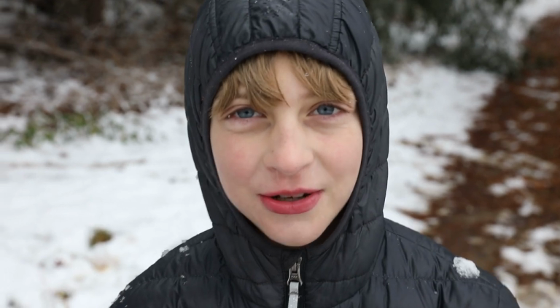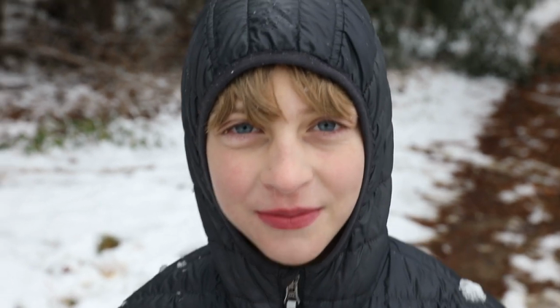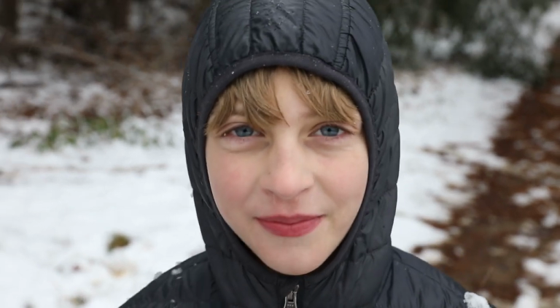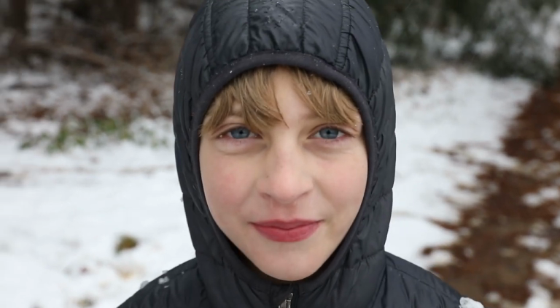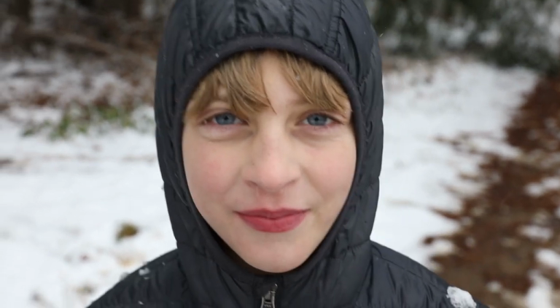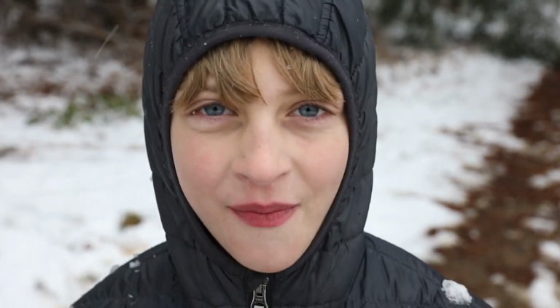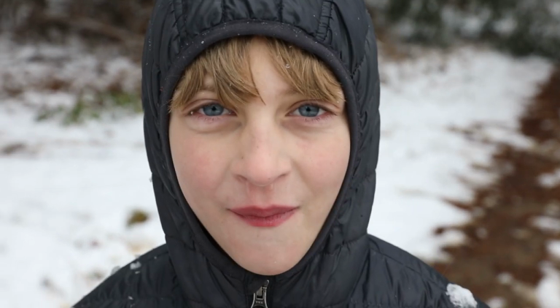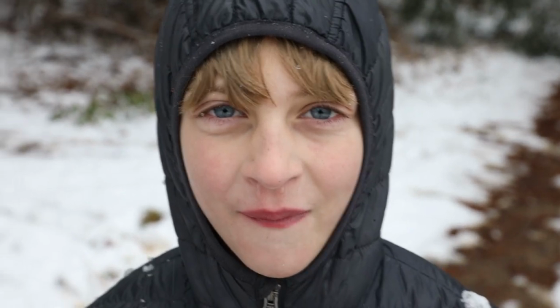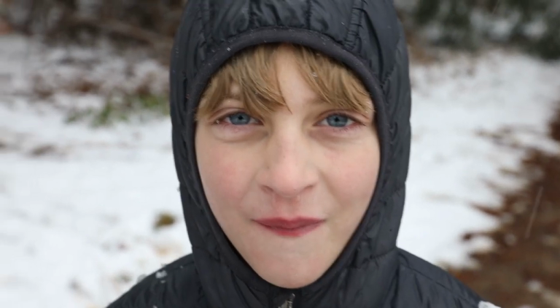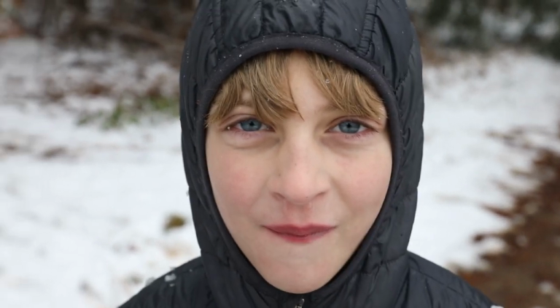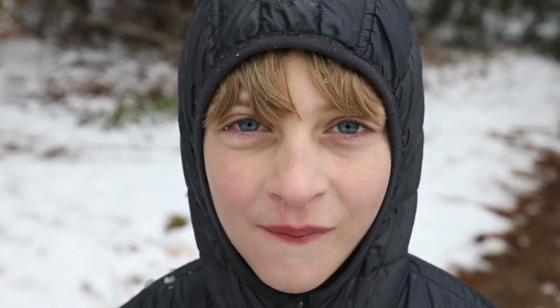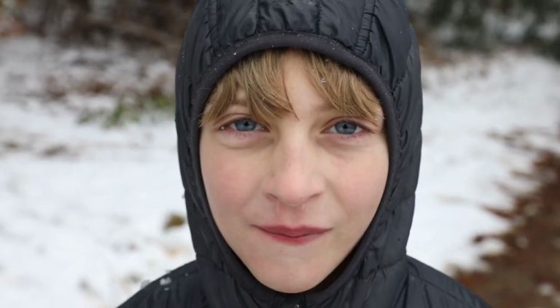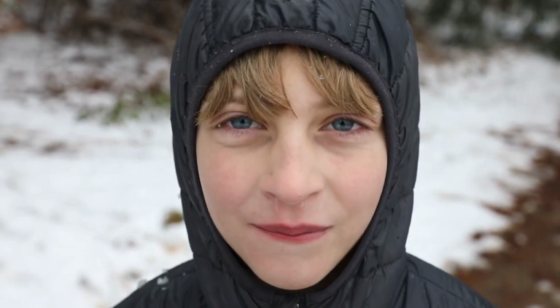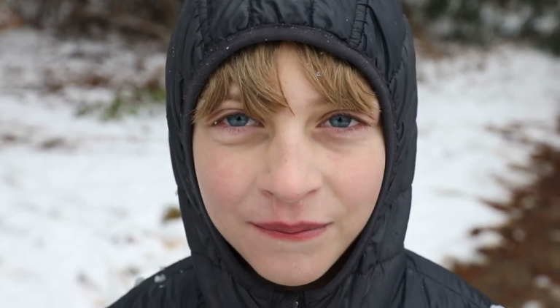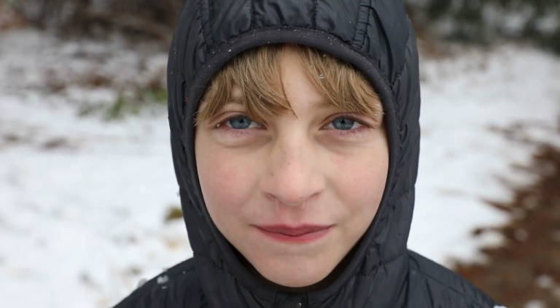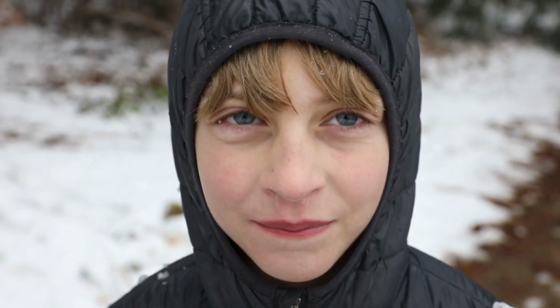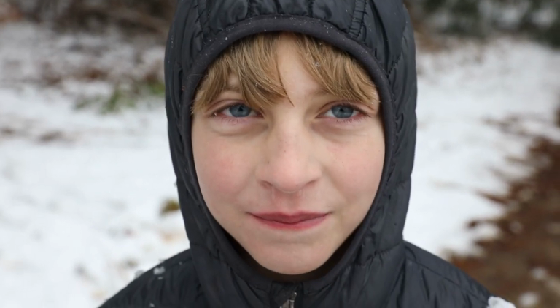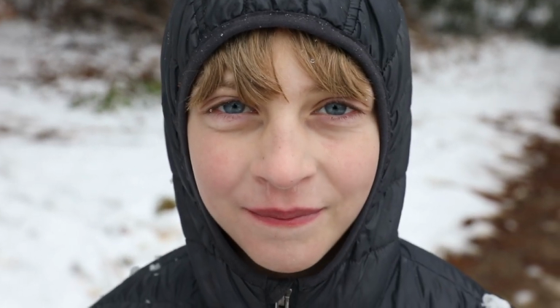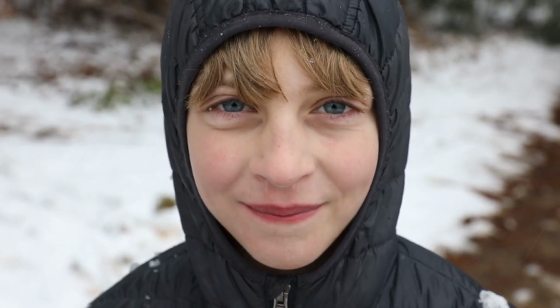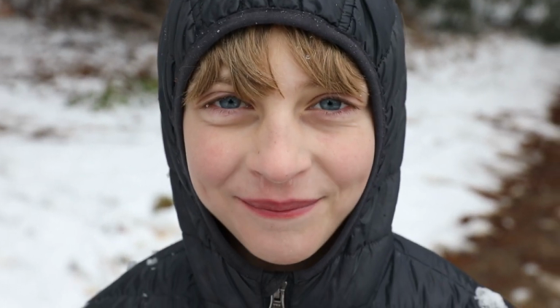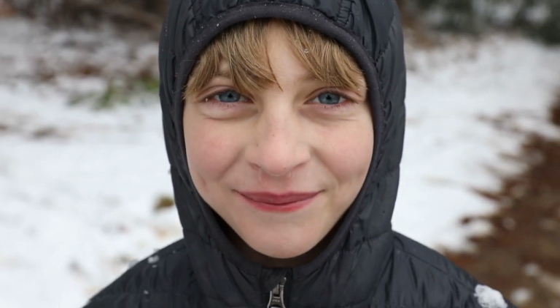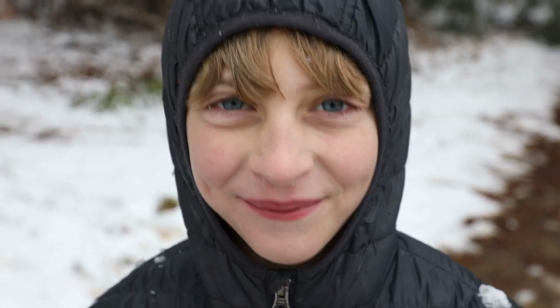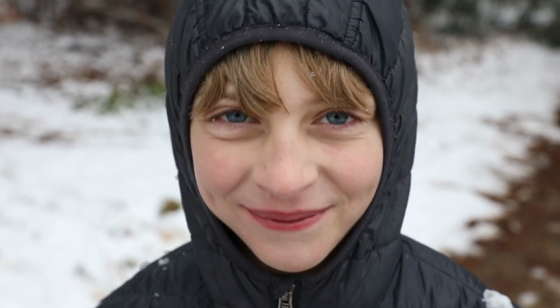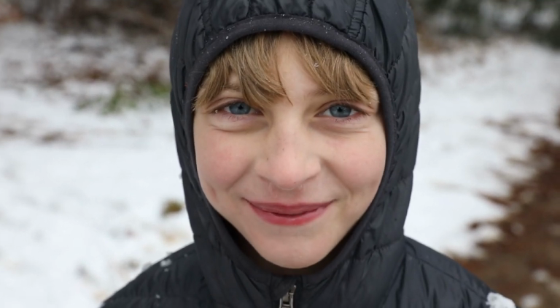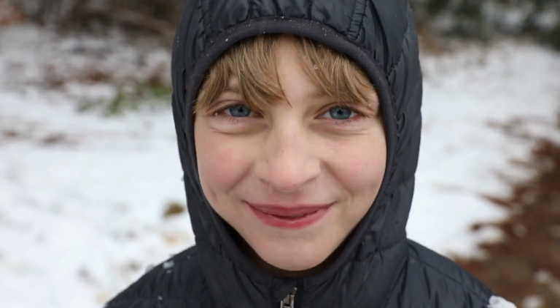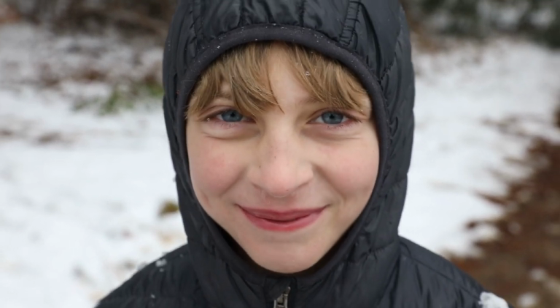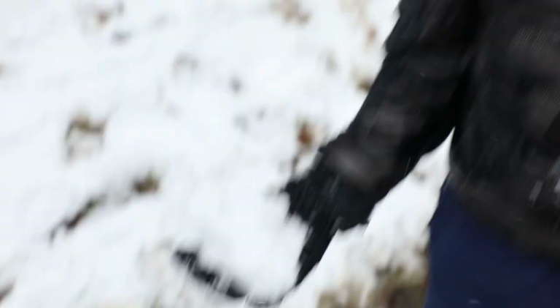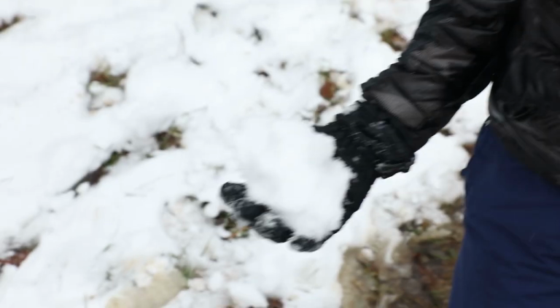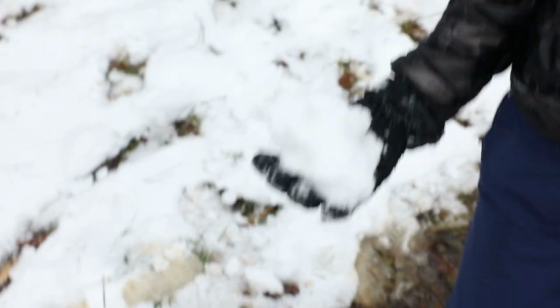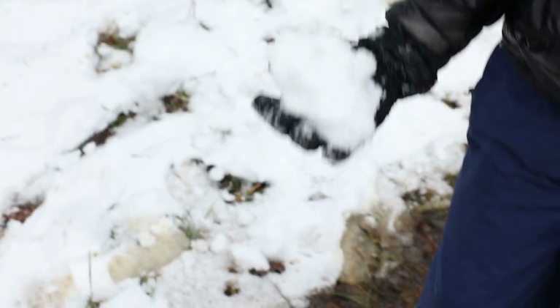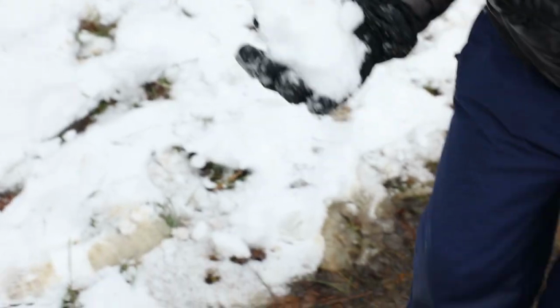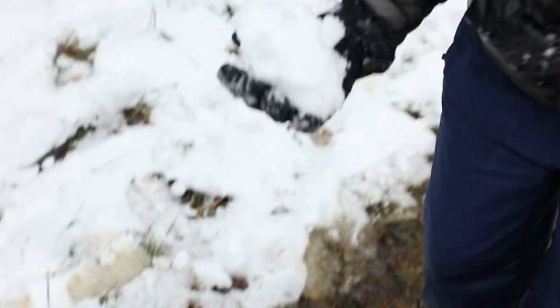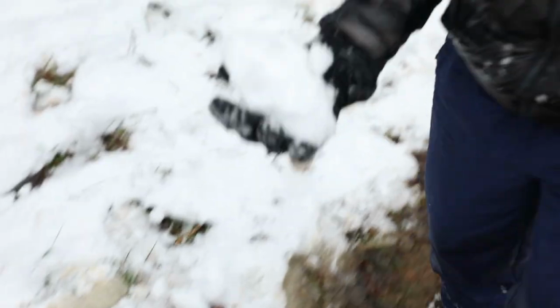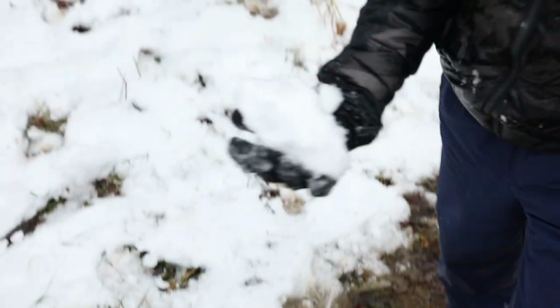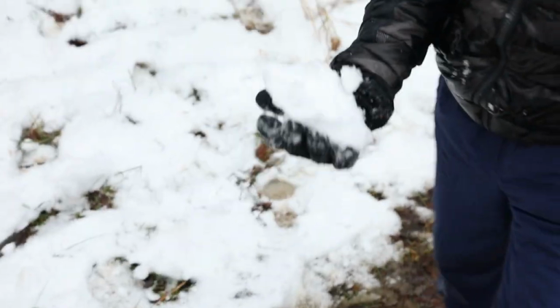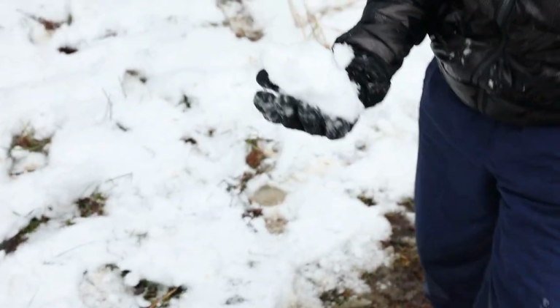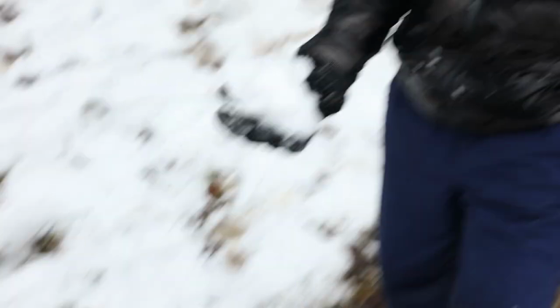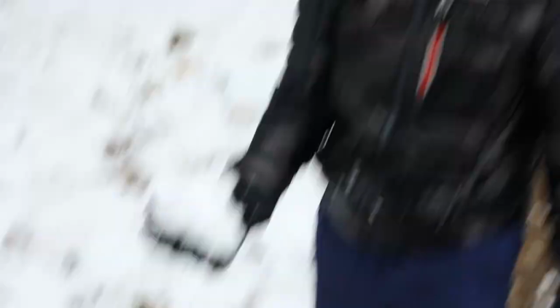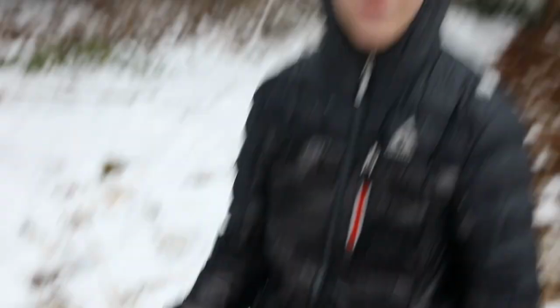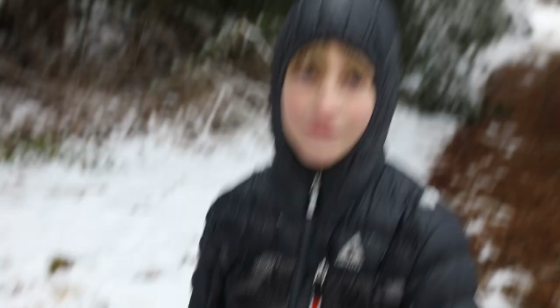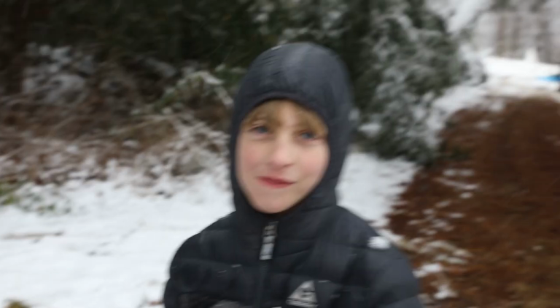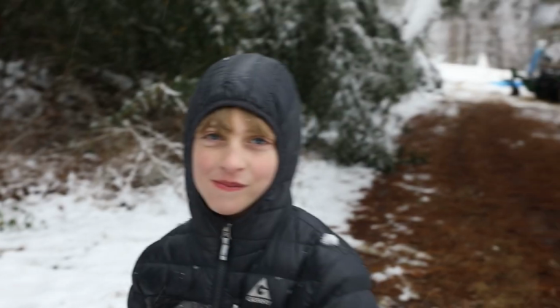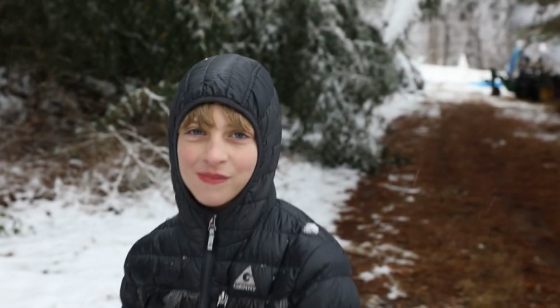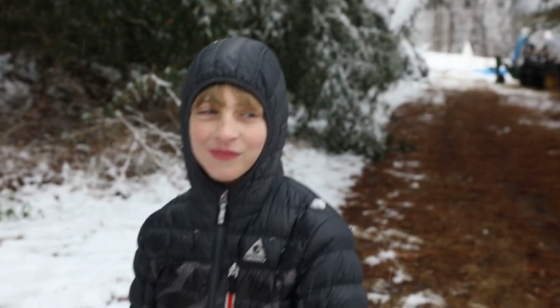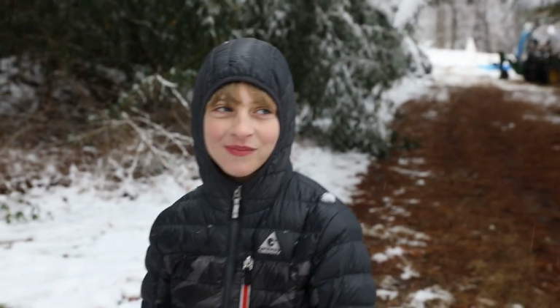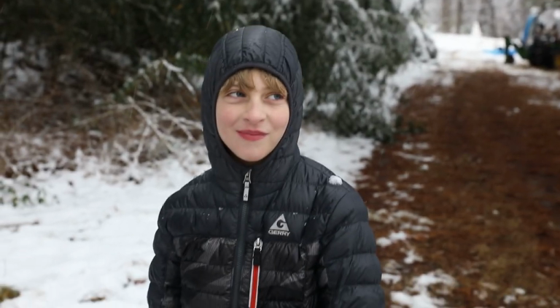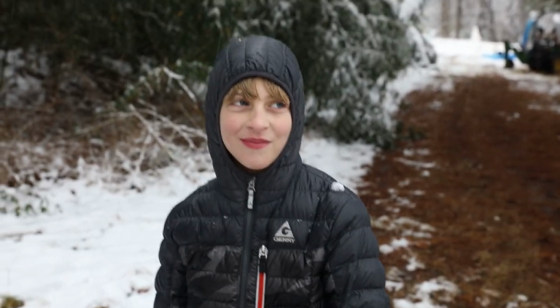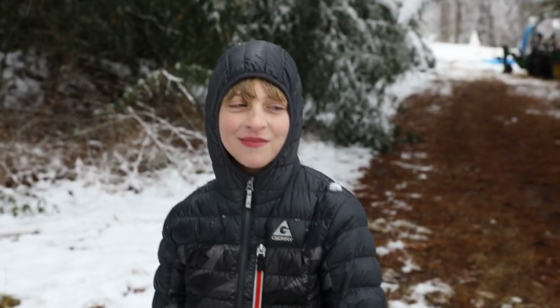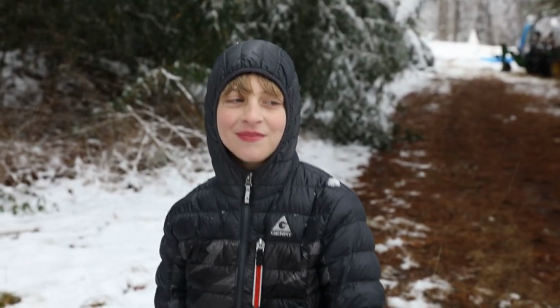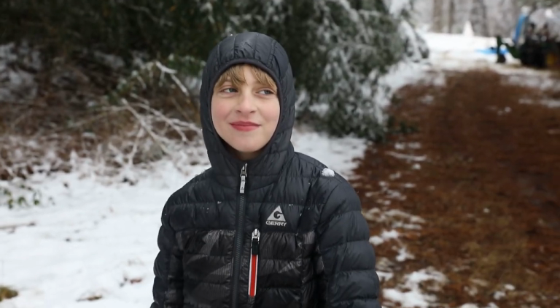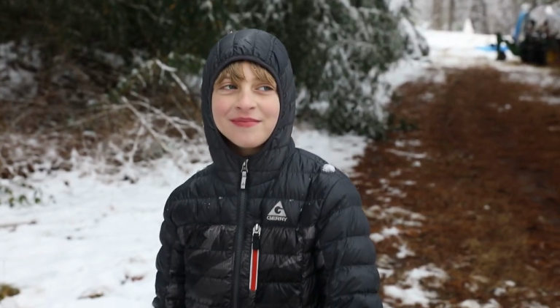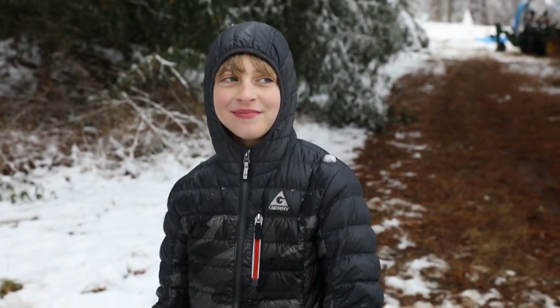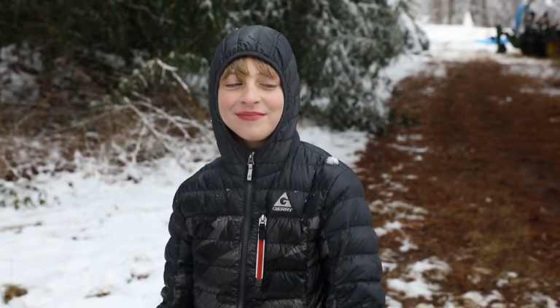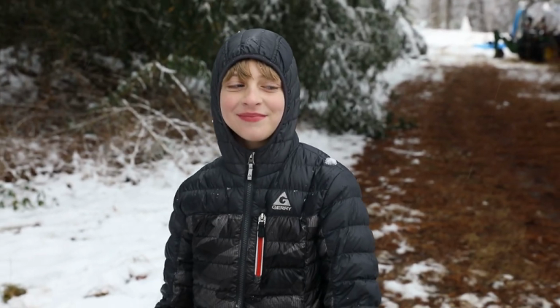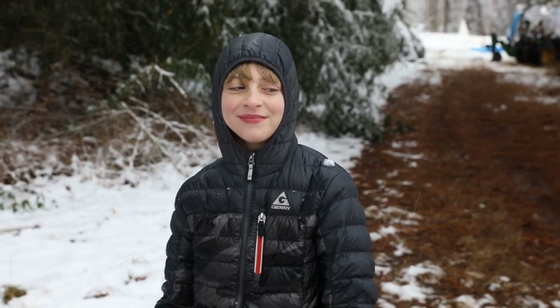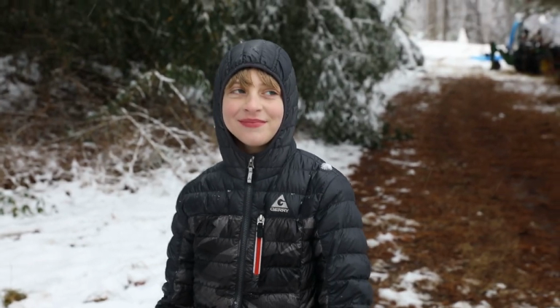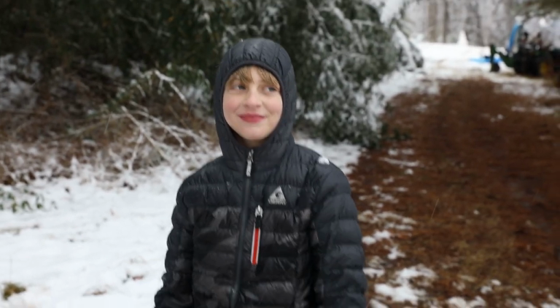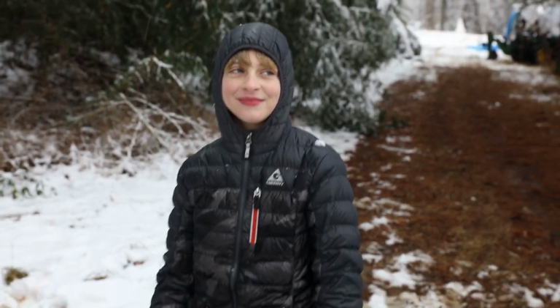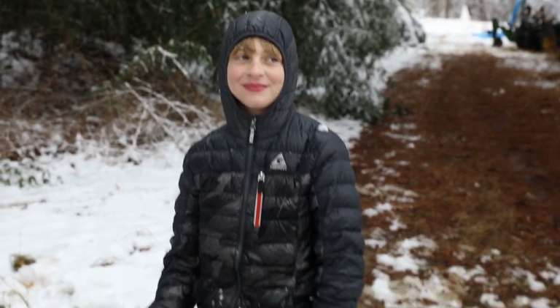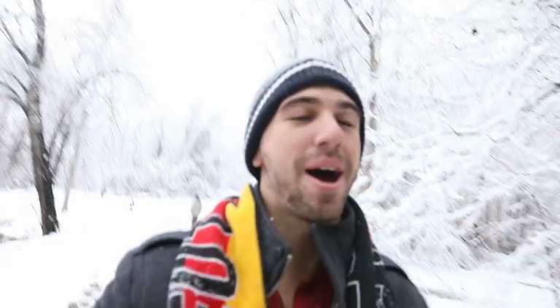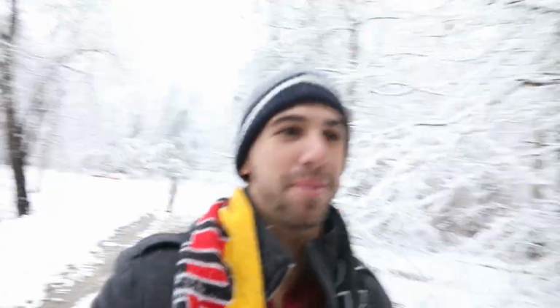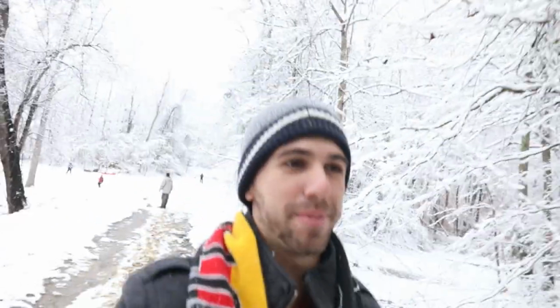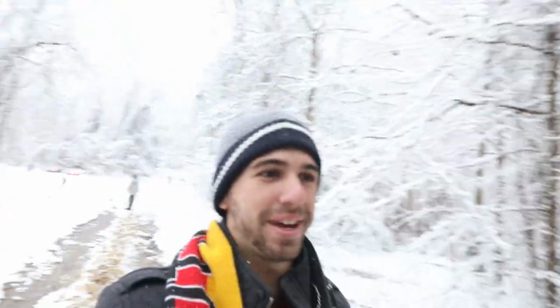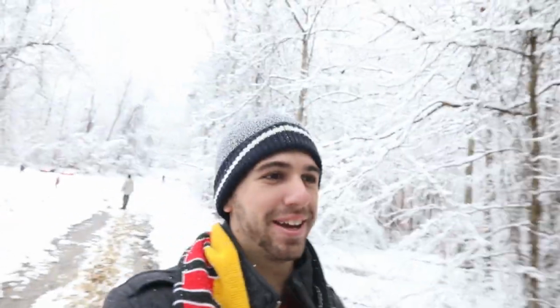Look at that autofocus — just focuses on his face all the time. Who are you going to kill with that snowball? Who are you going to throw it at? That would not be me.